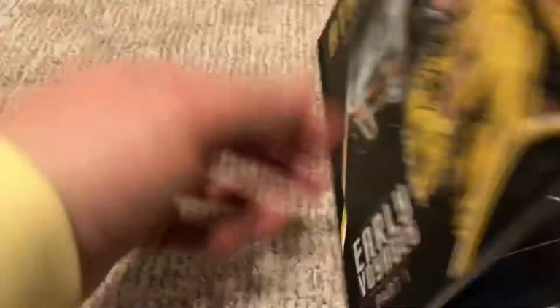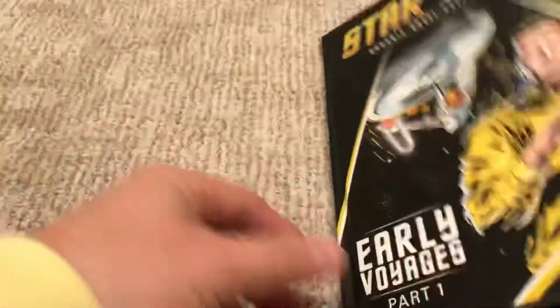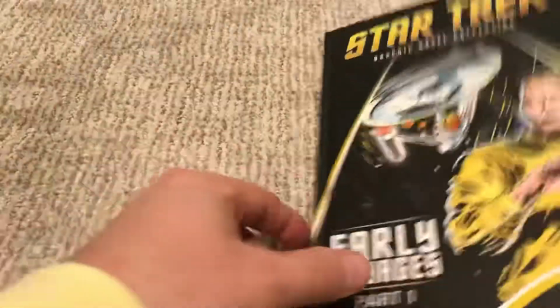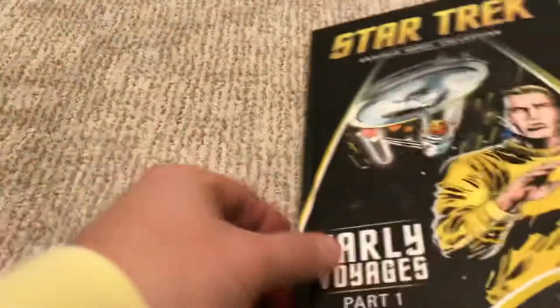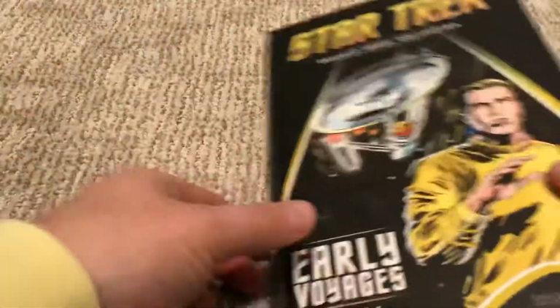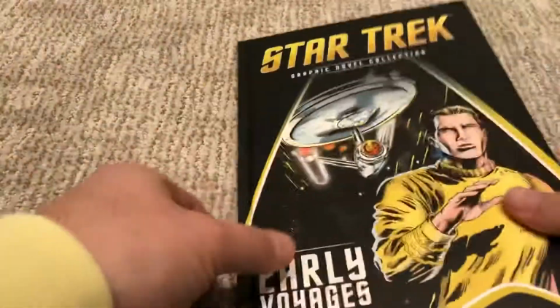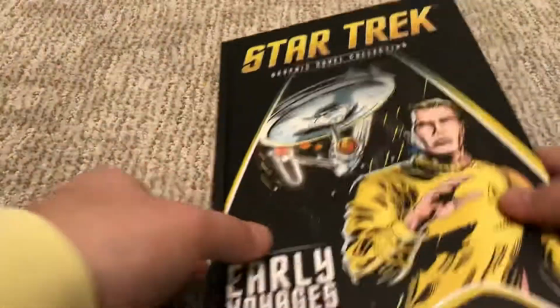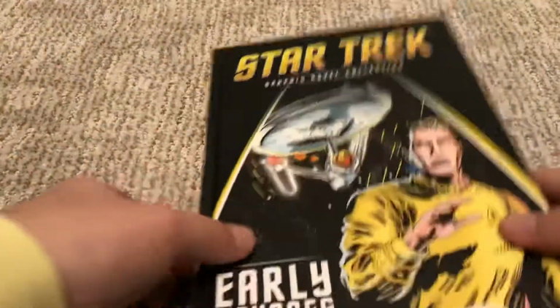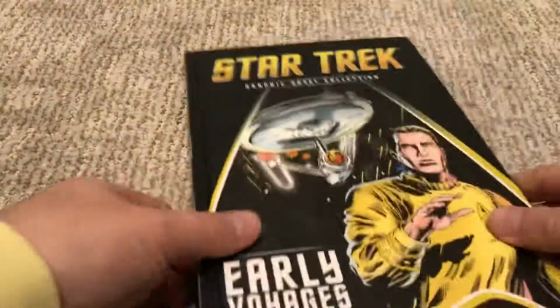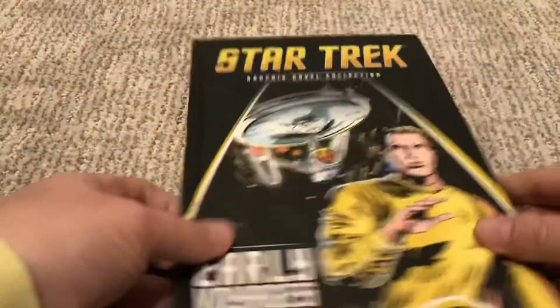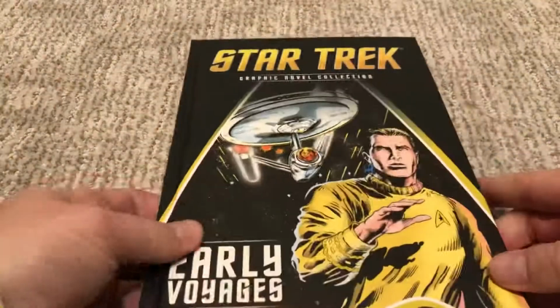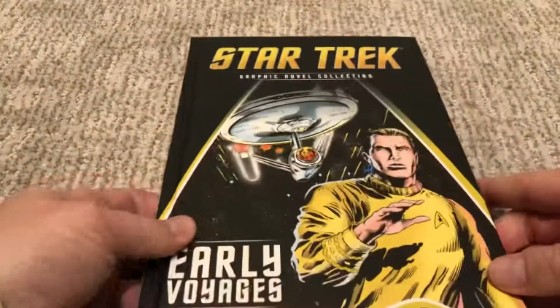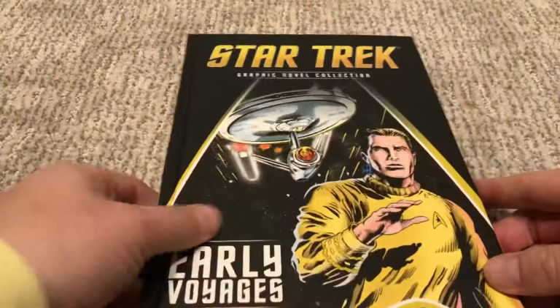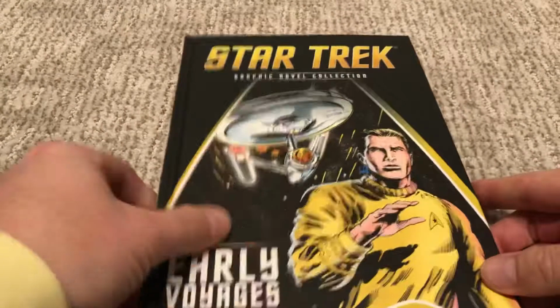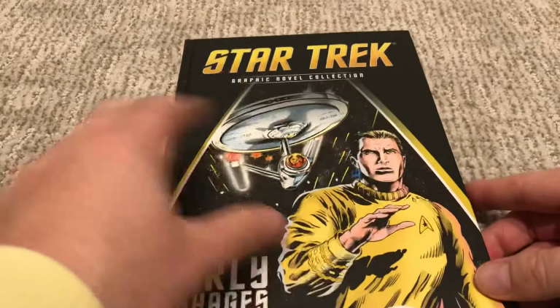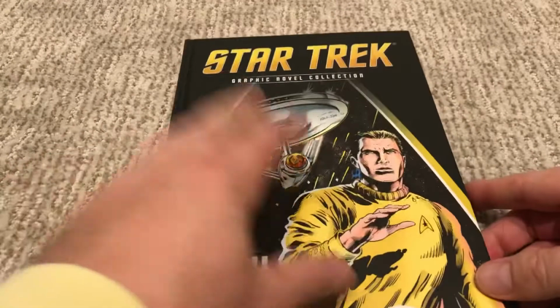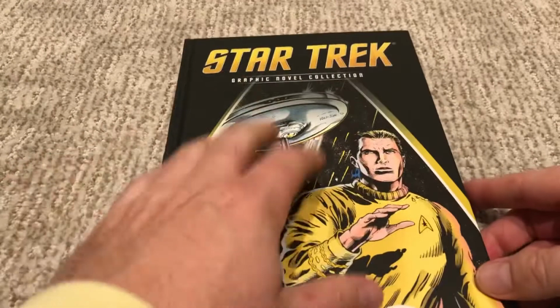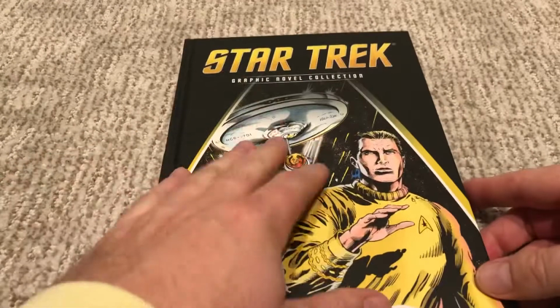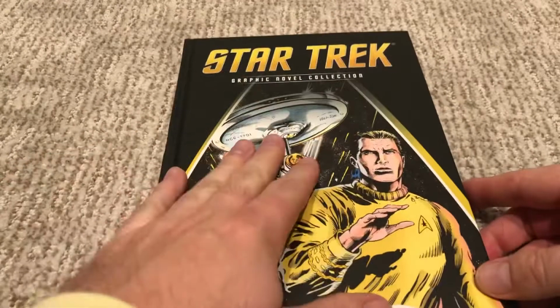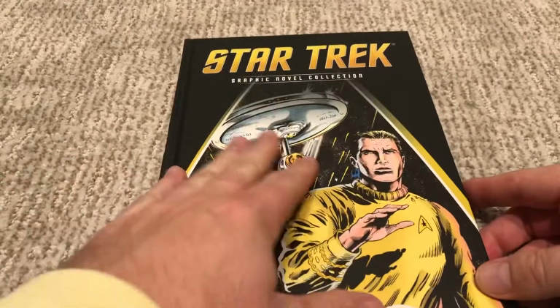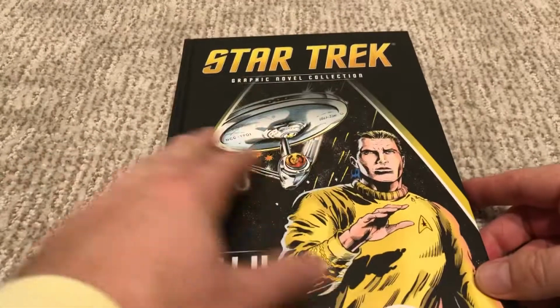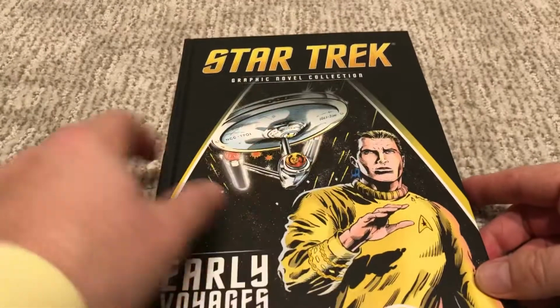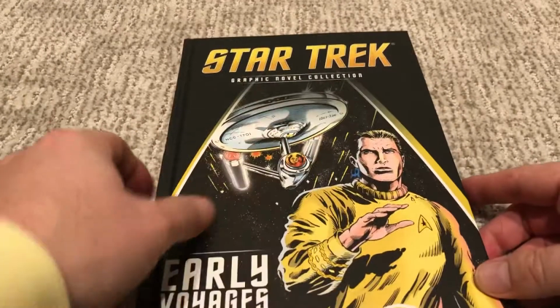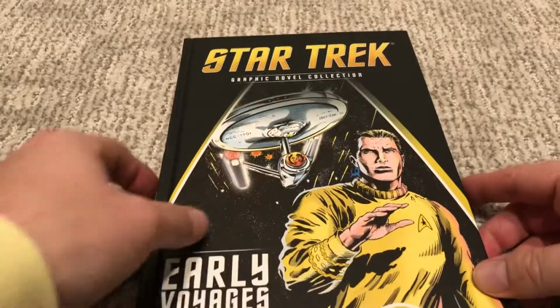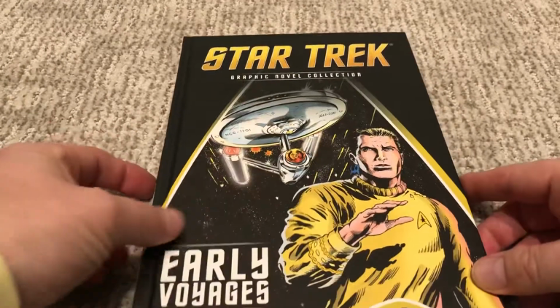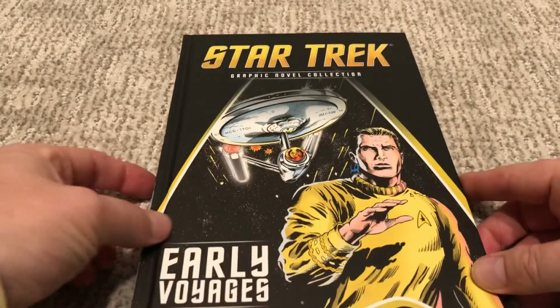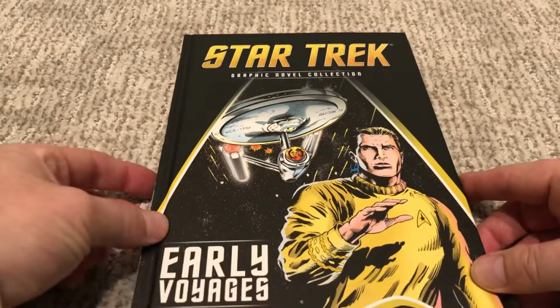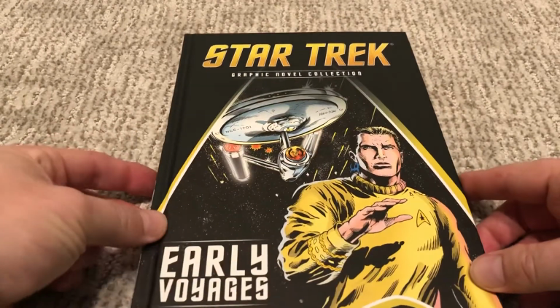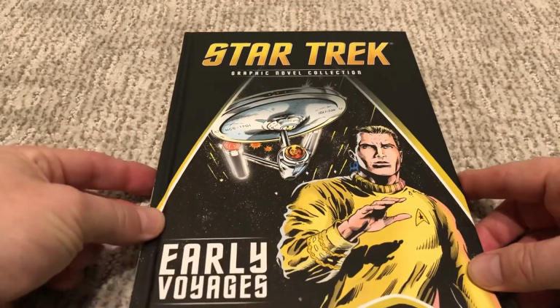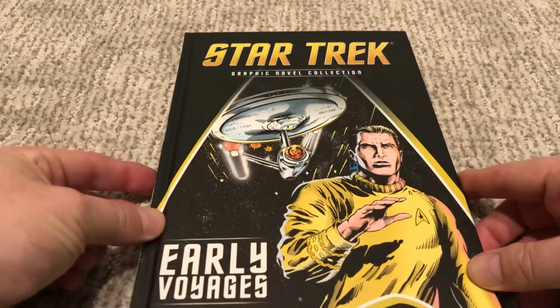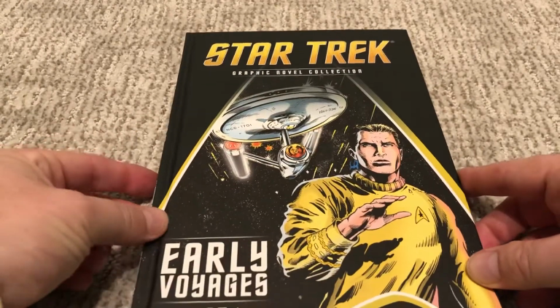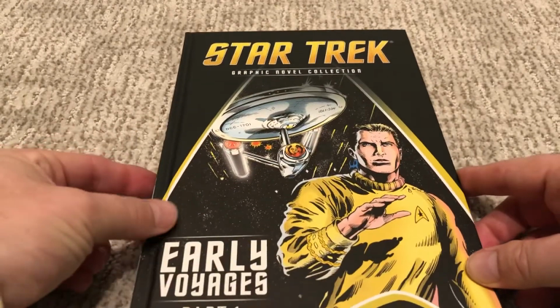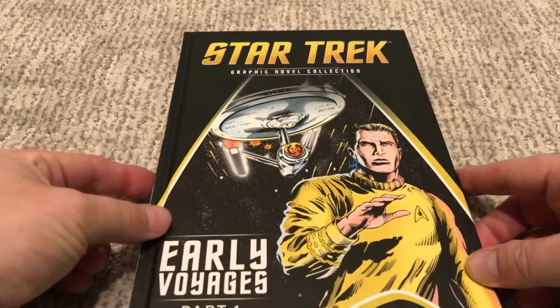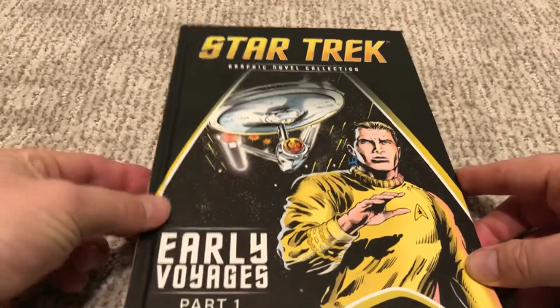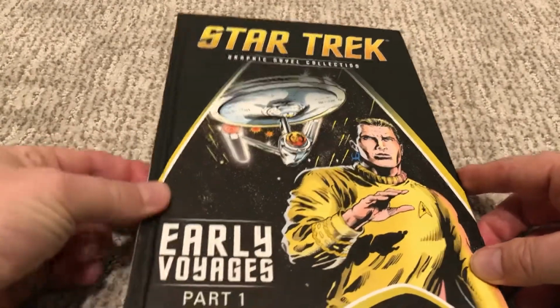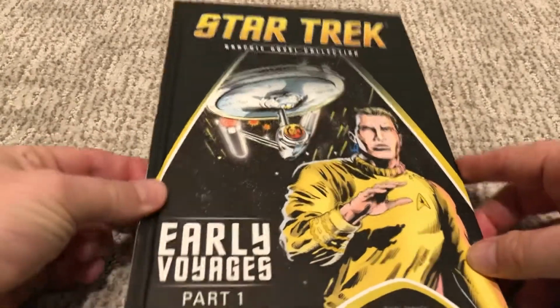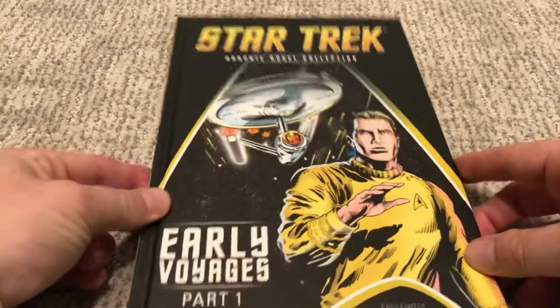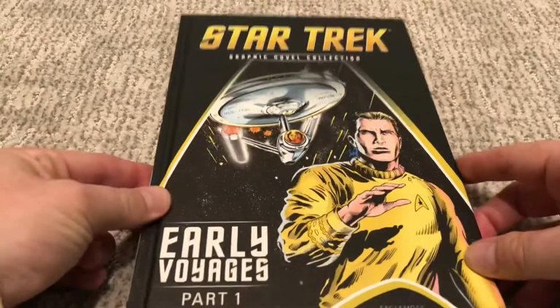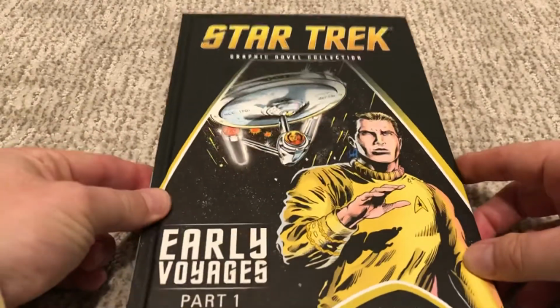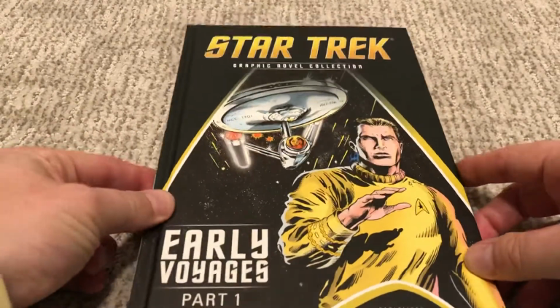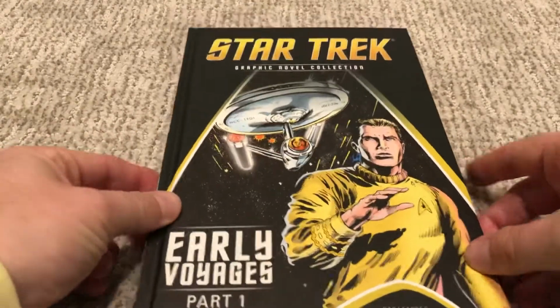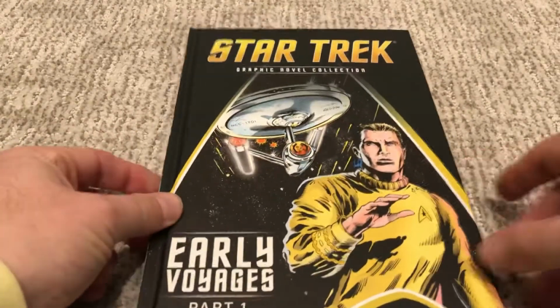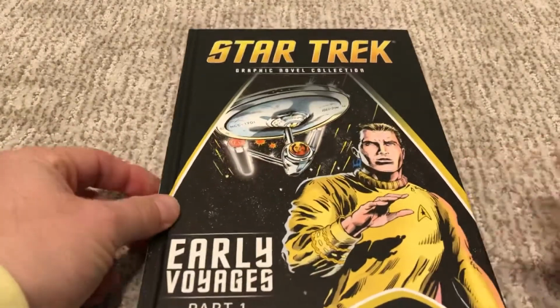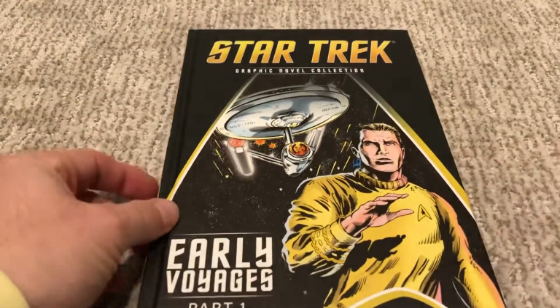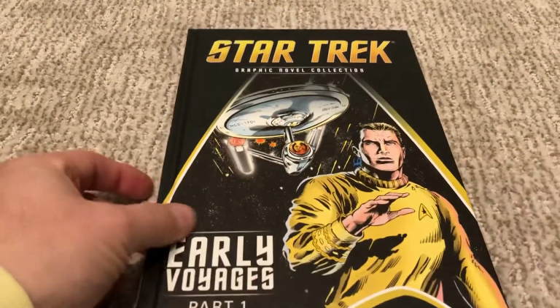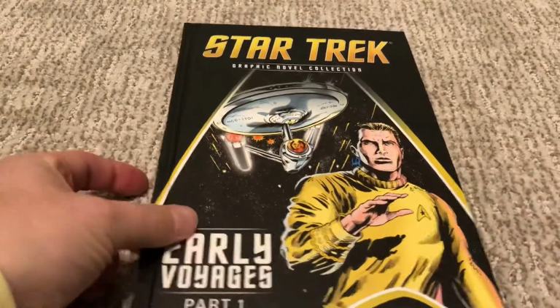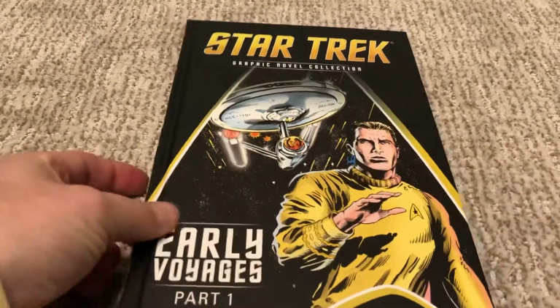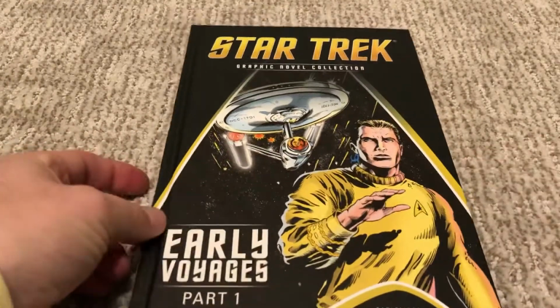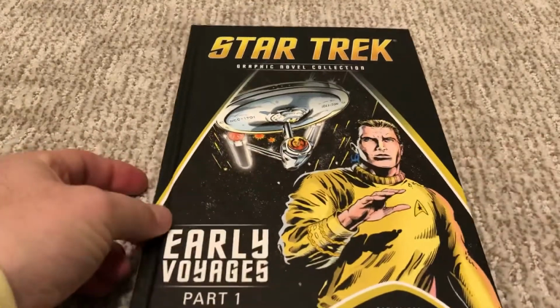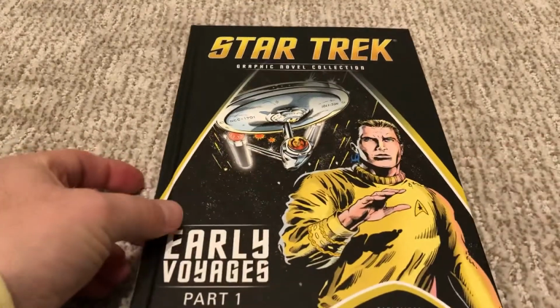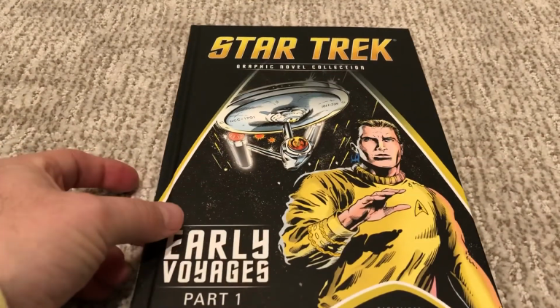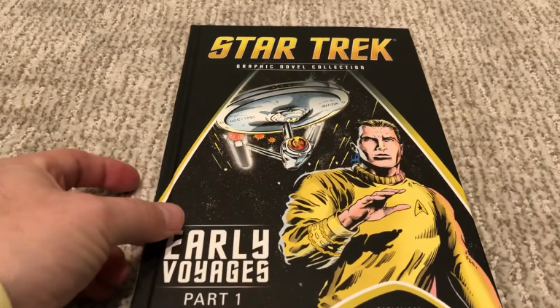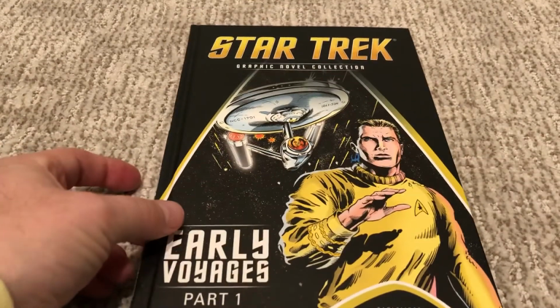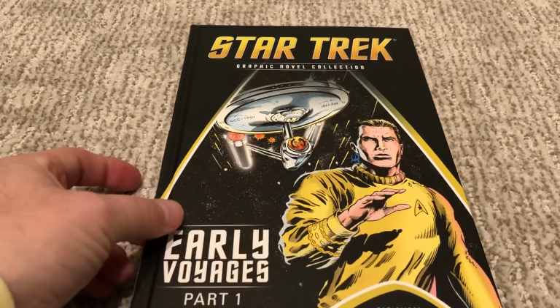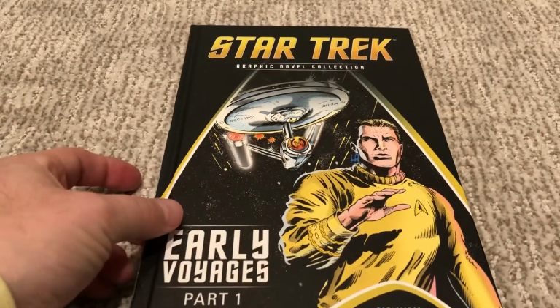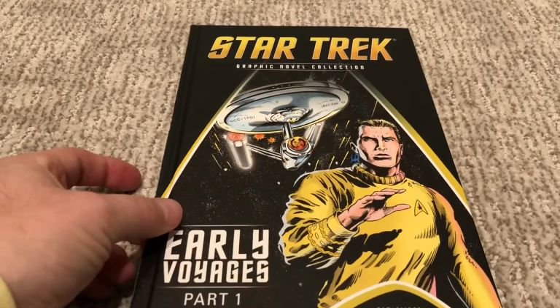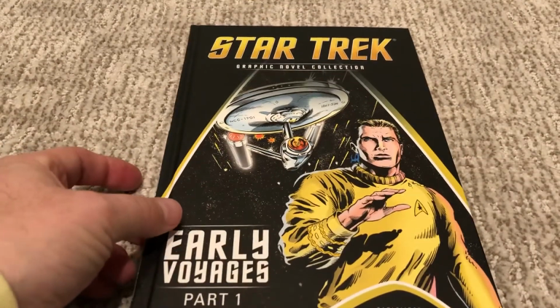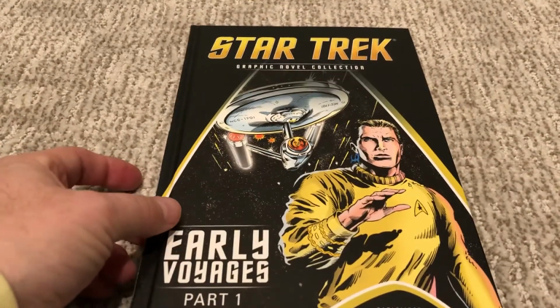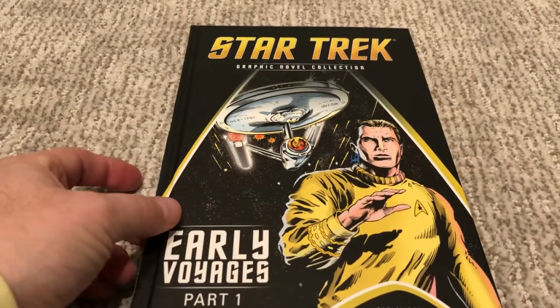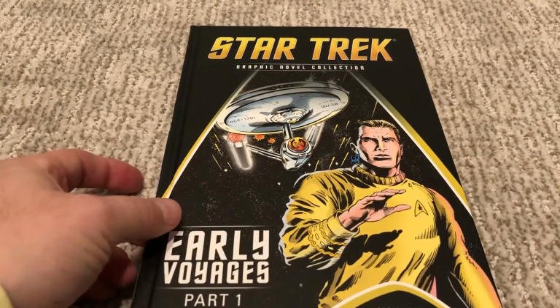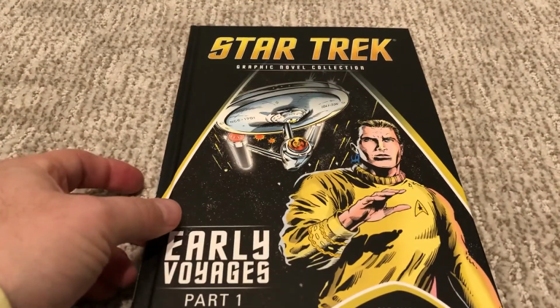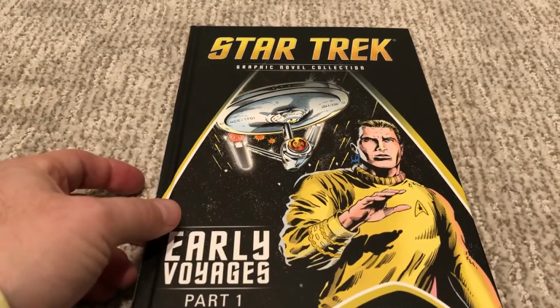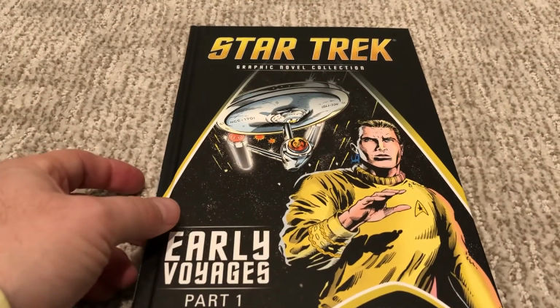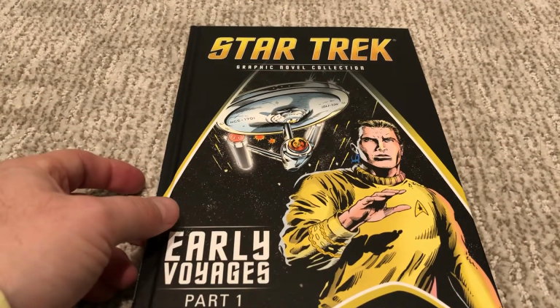This is a nine out of ten — this was some of my favorite reading of the last month, very enjoyable. Hit that like and subscribe button; we'll be back soon.